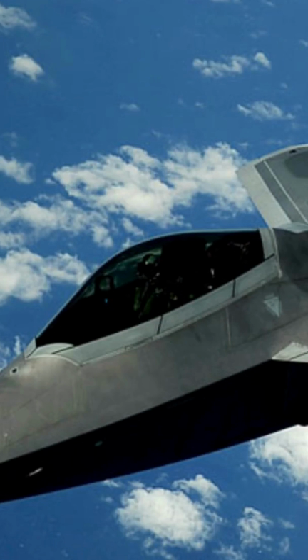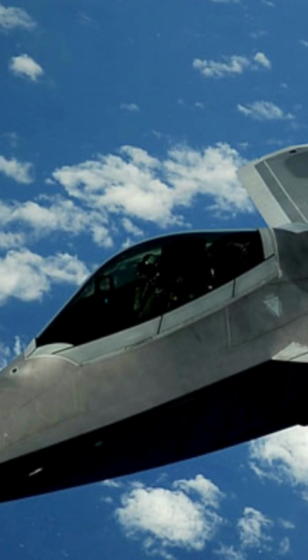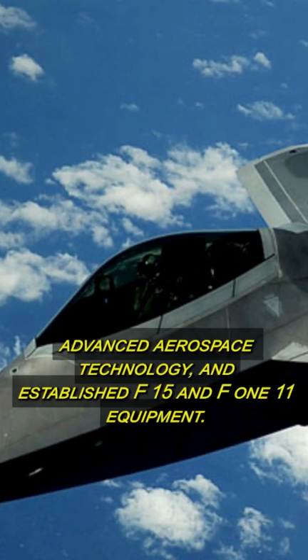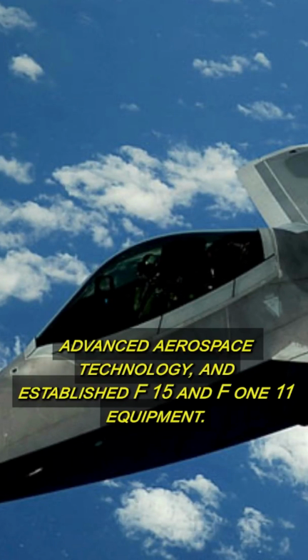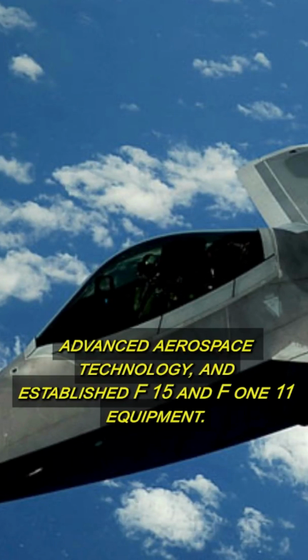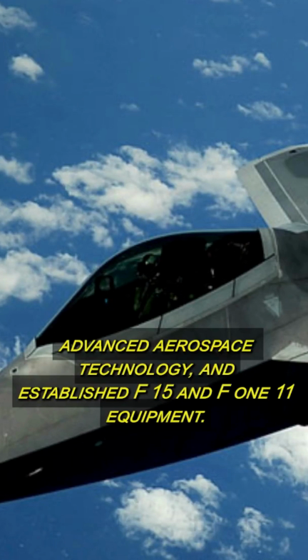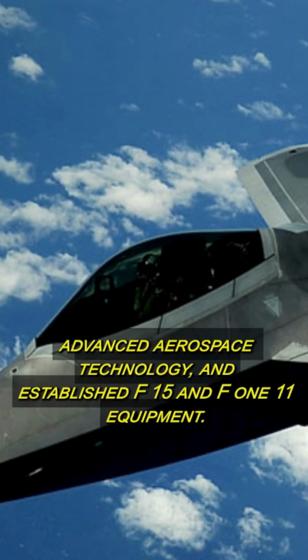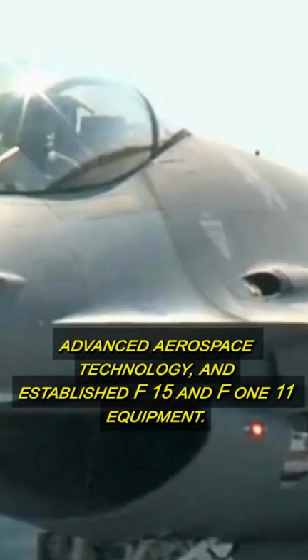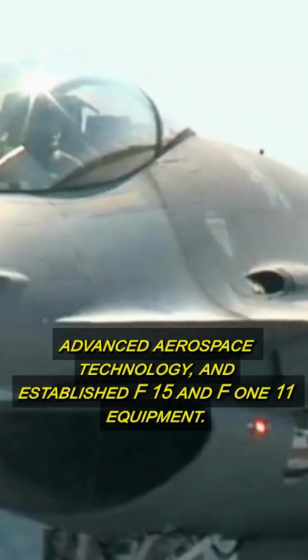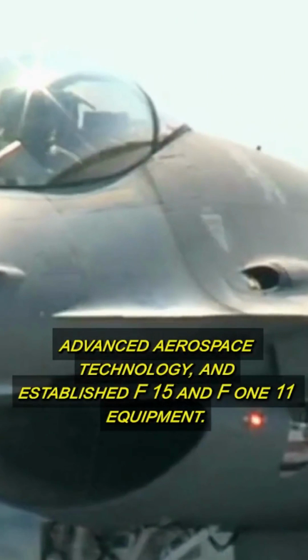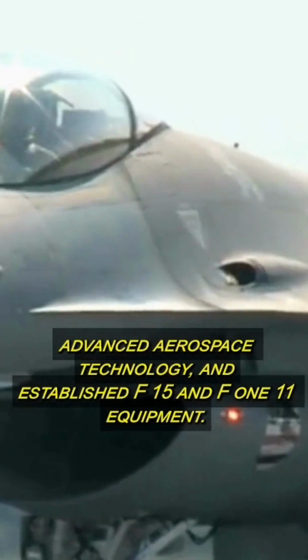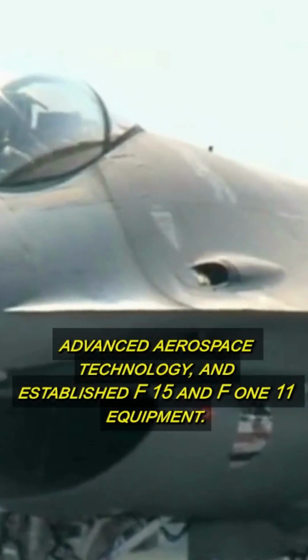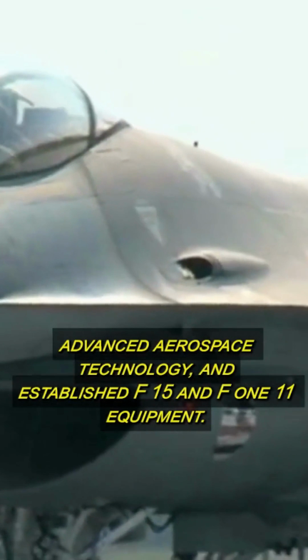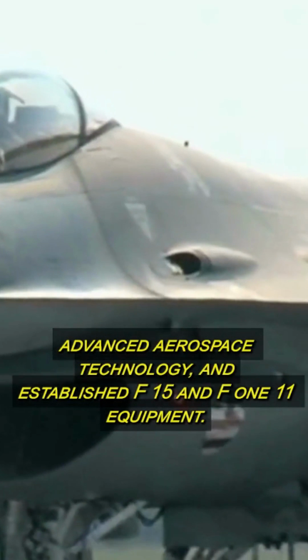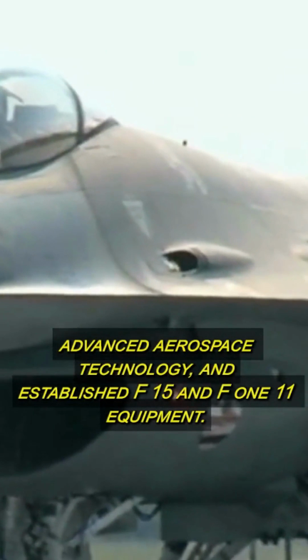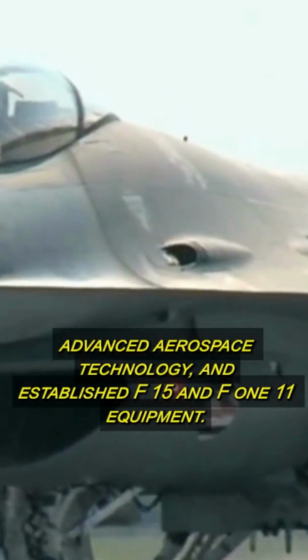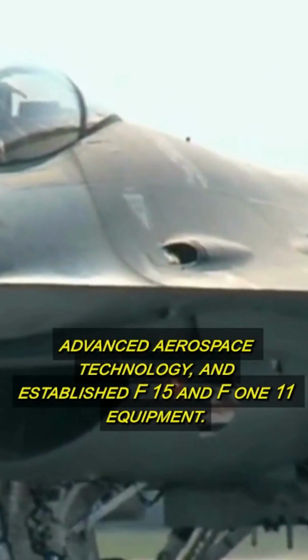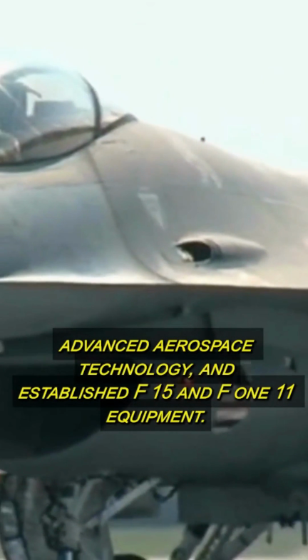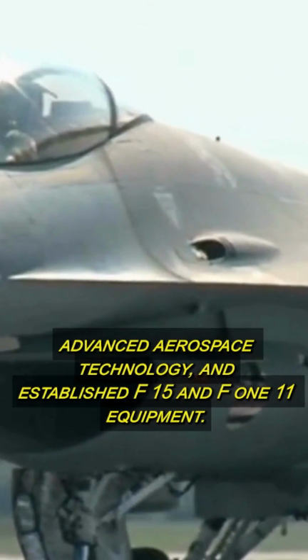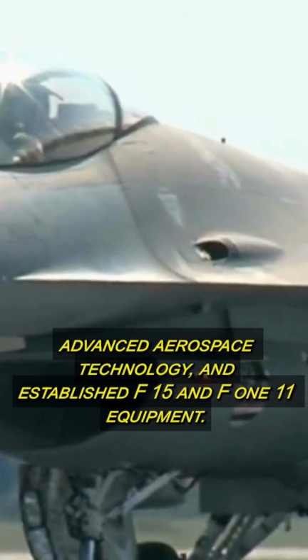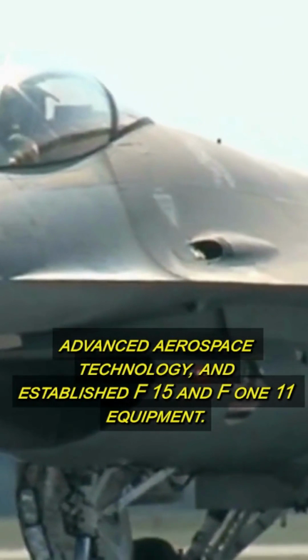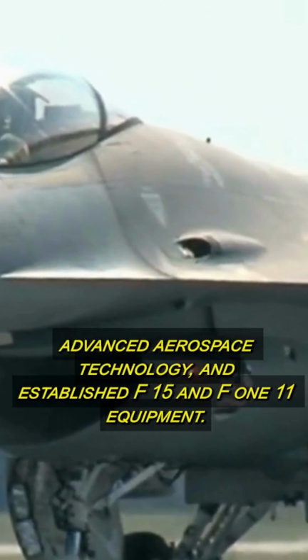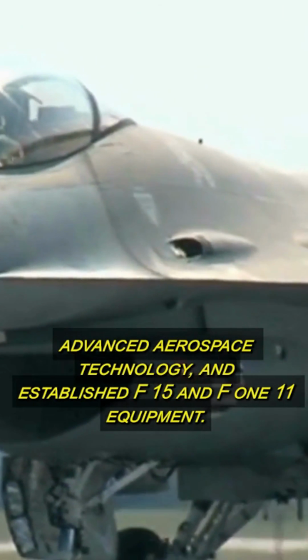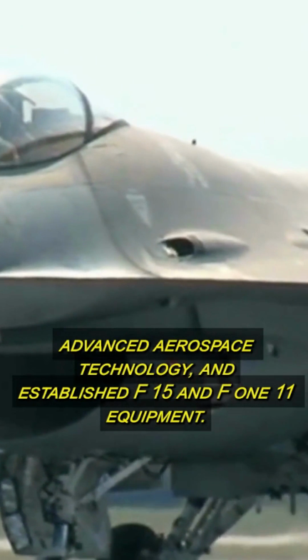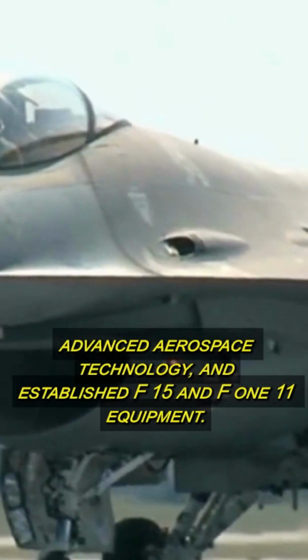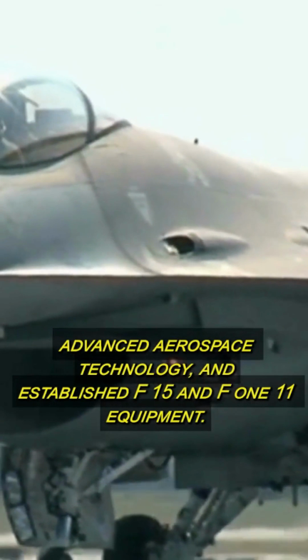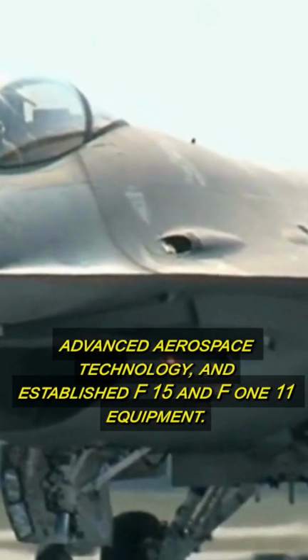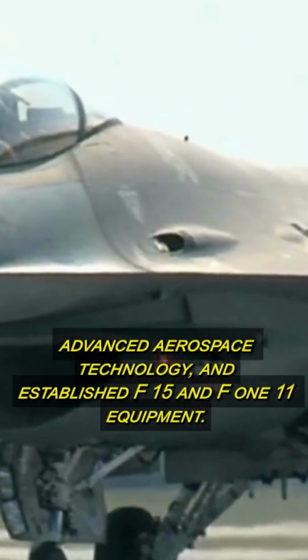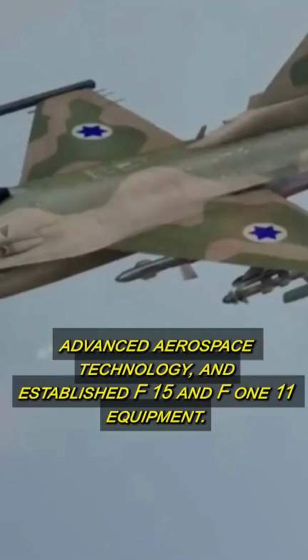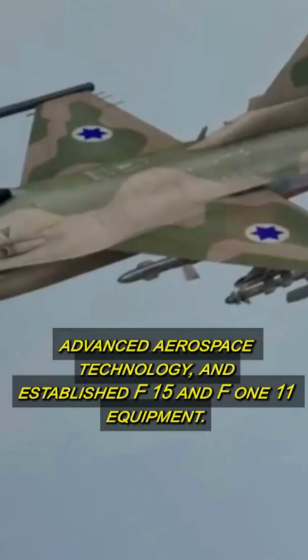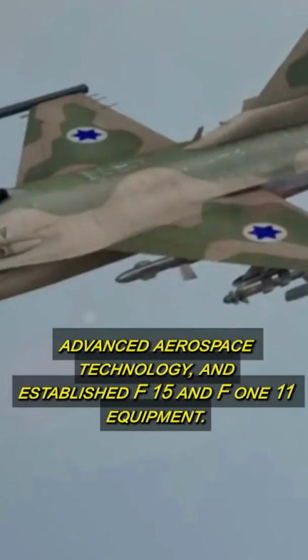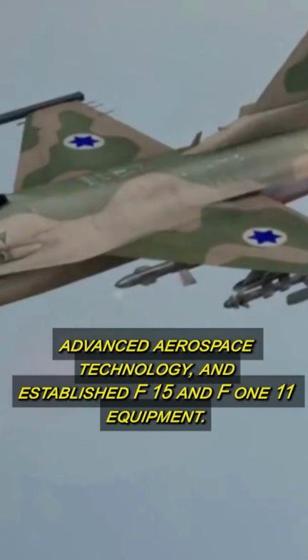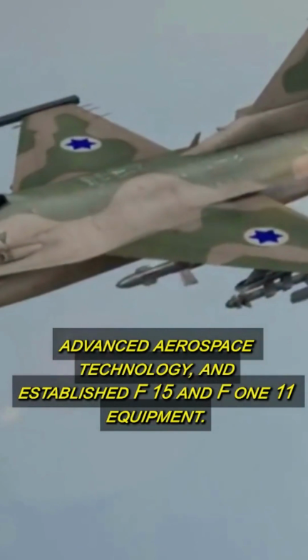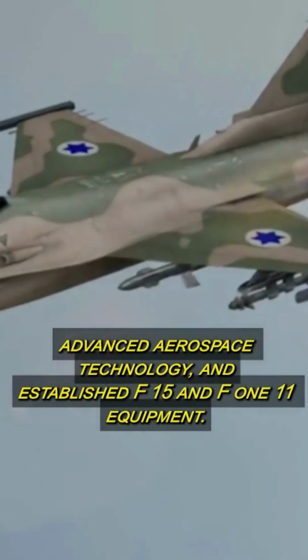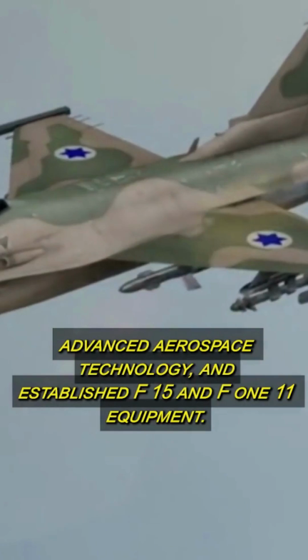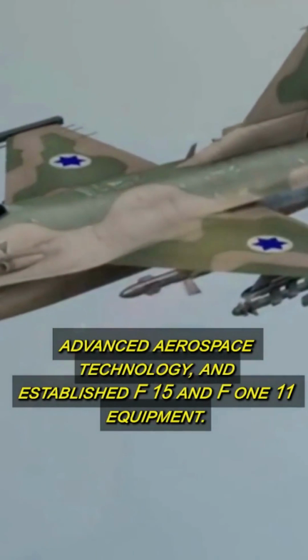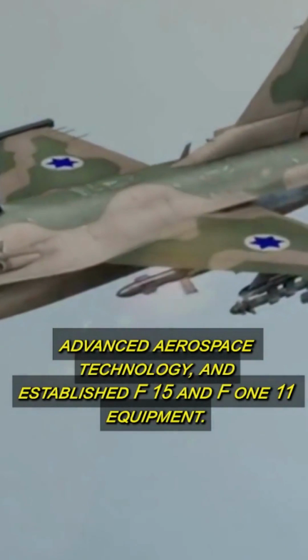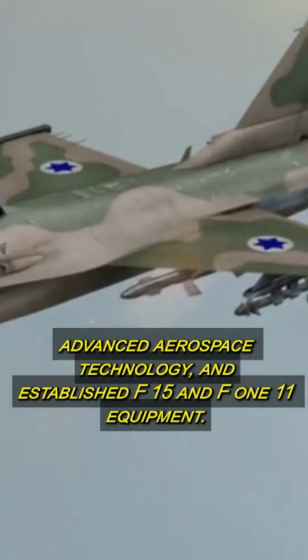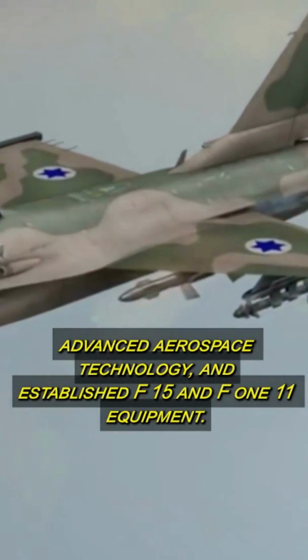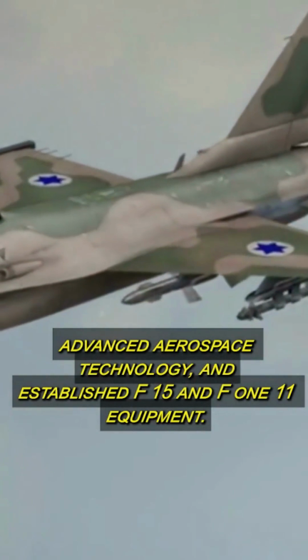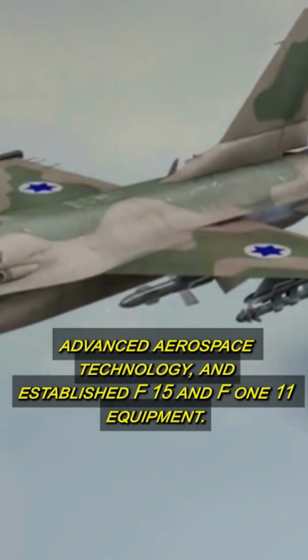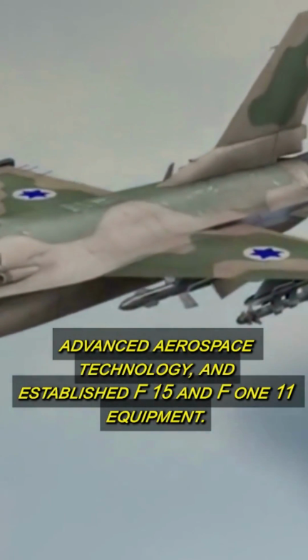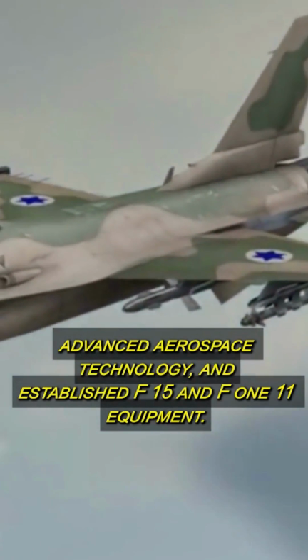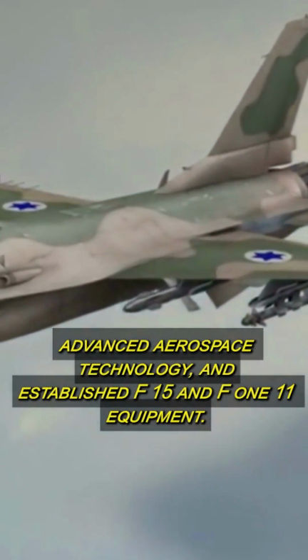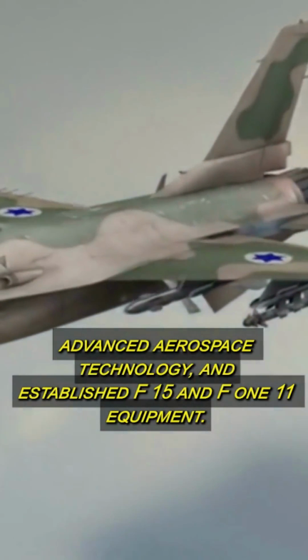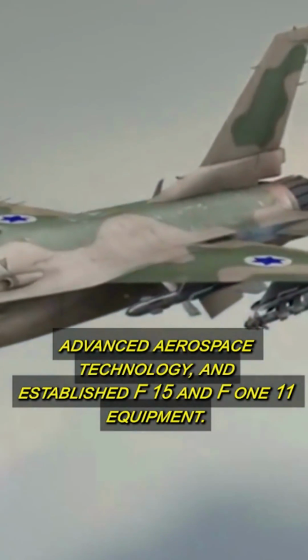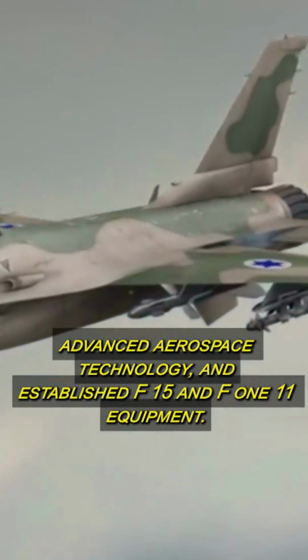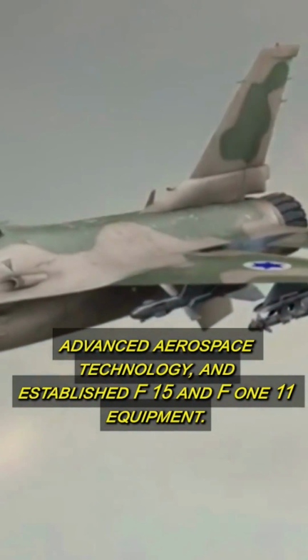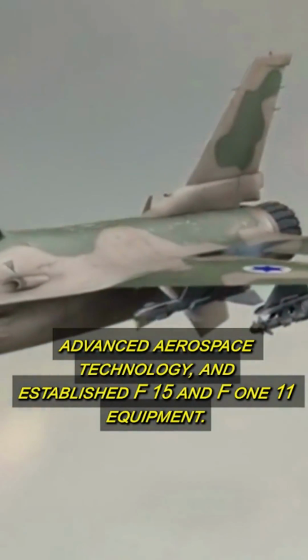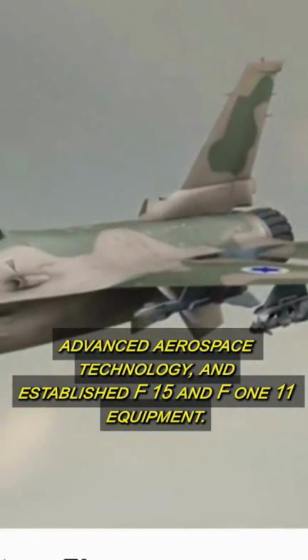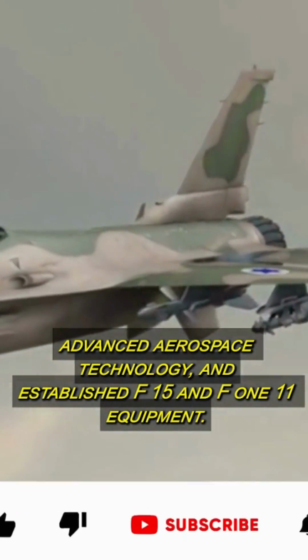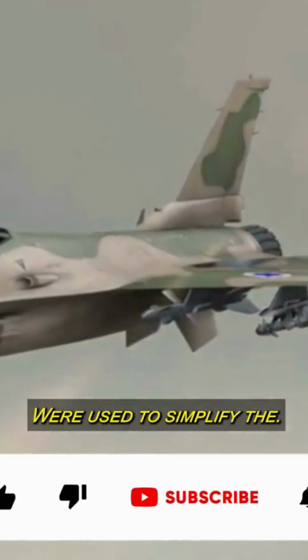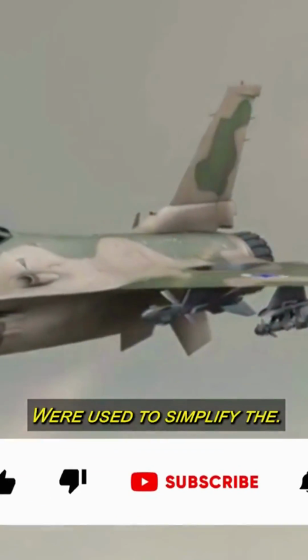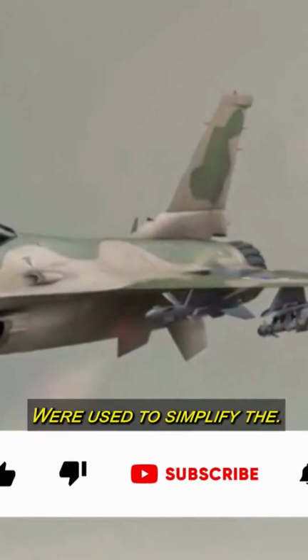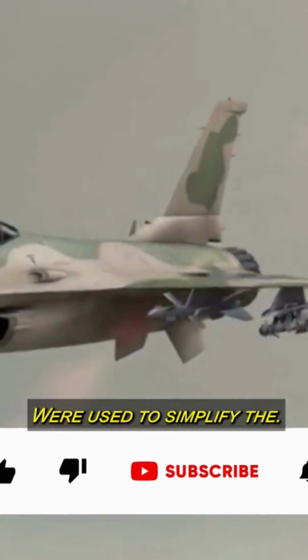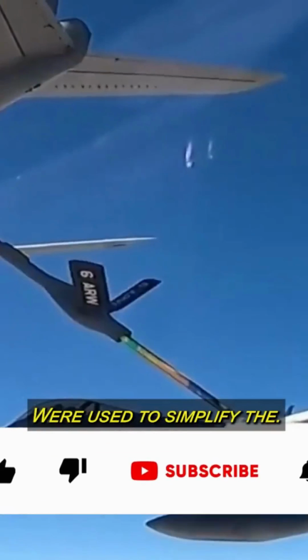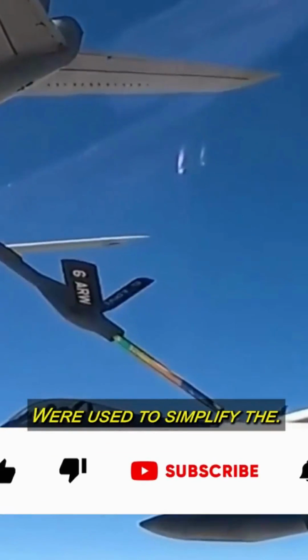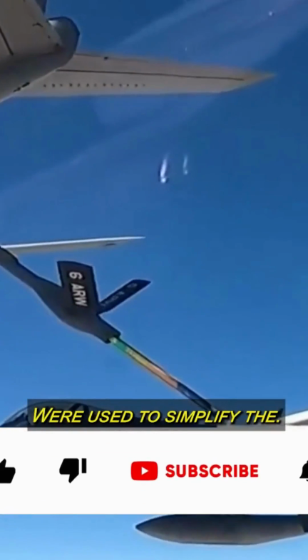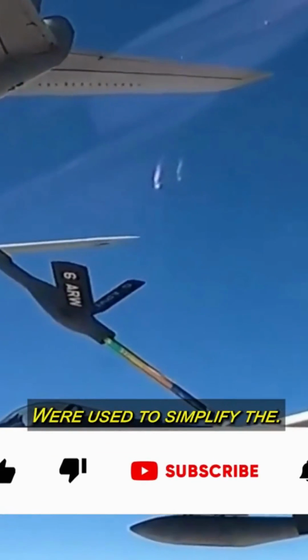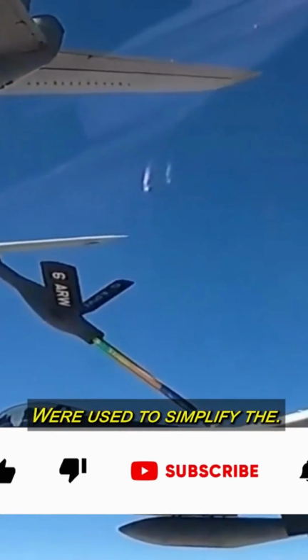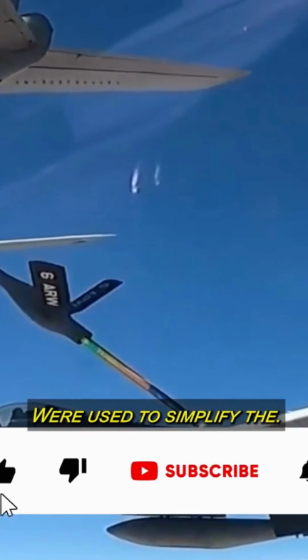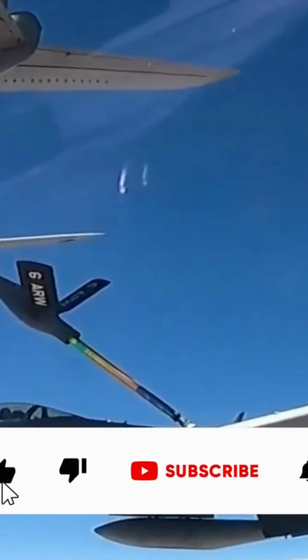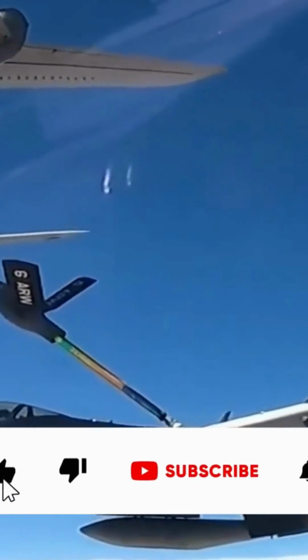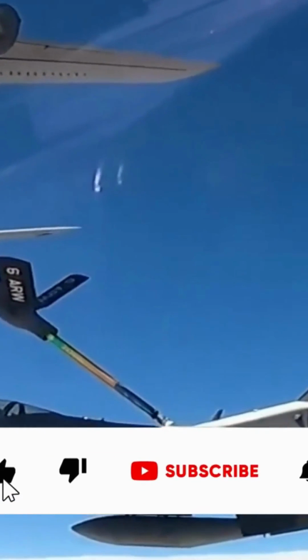Advanced aerospace technology and established F-15 and F-111 equipment were used to simplify the plane.